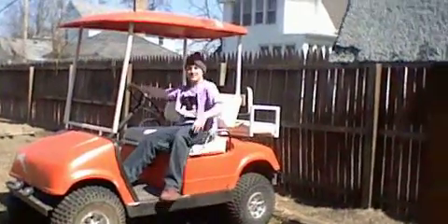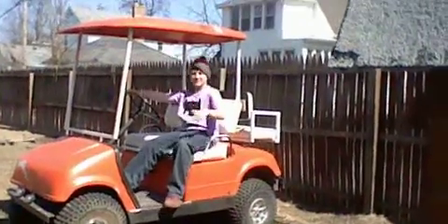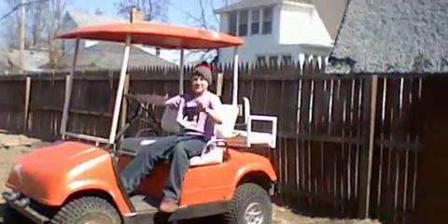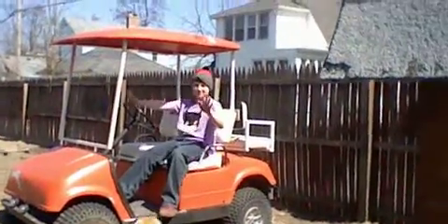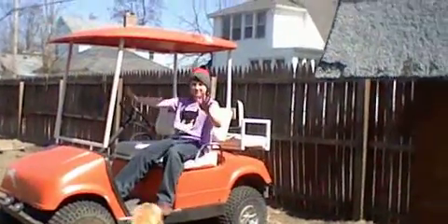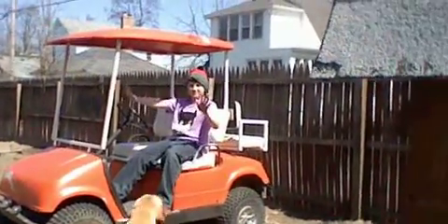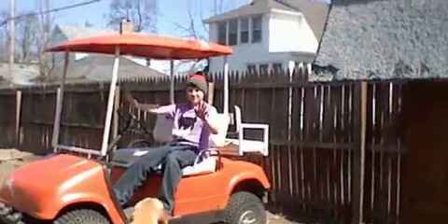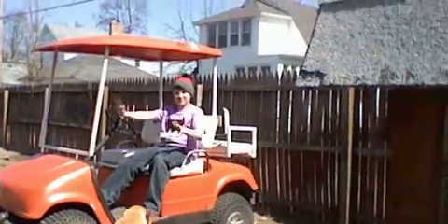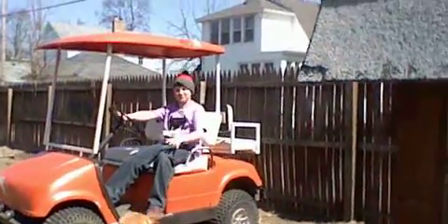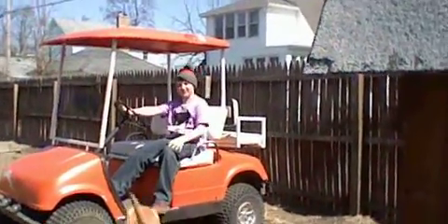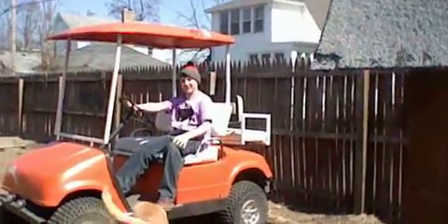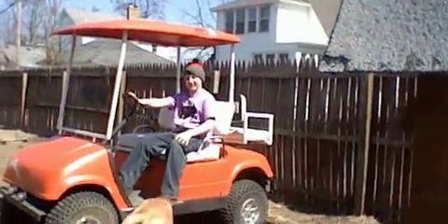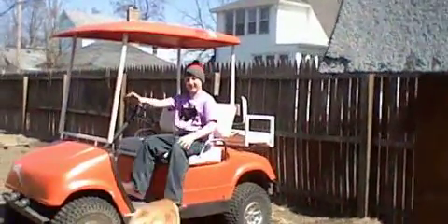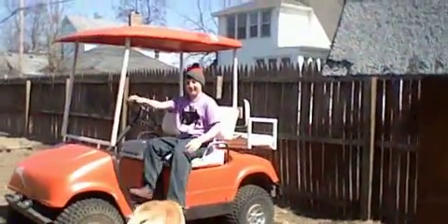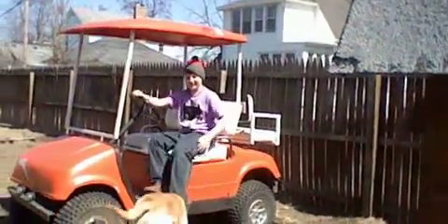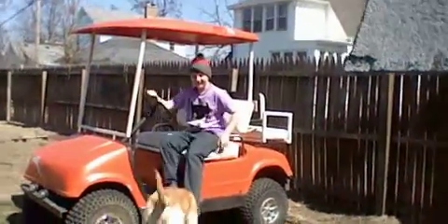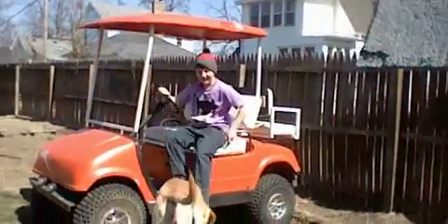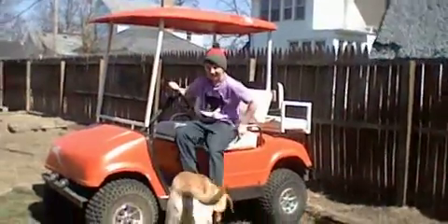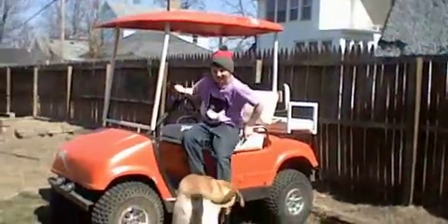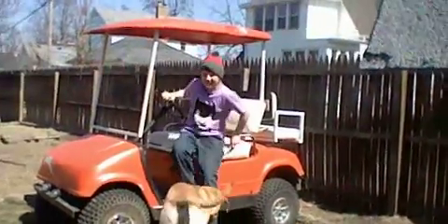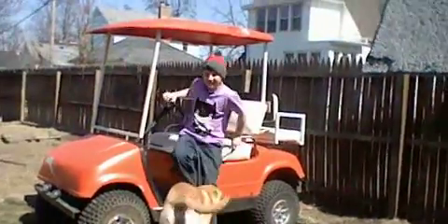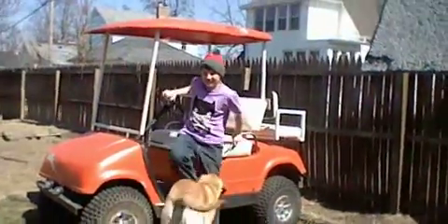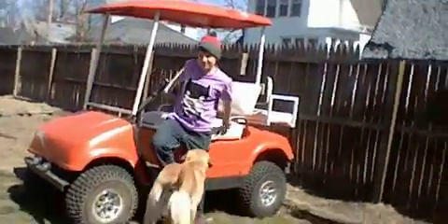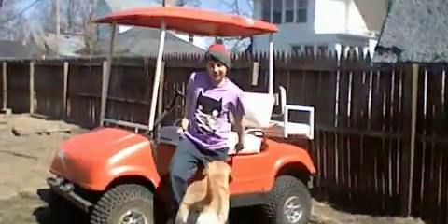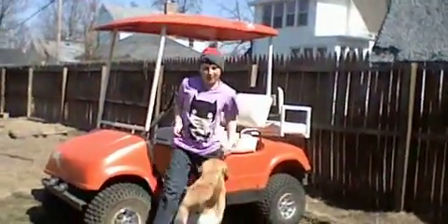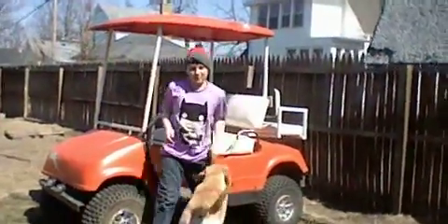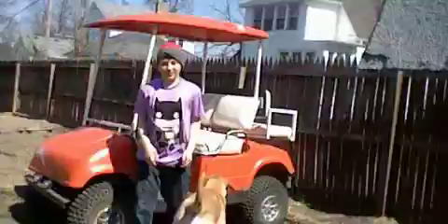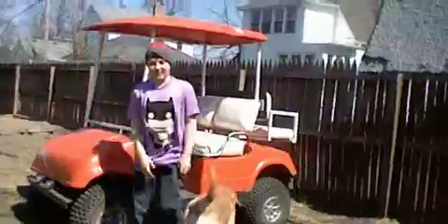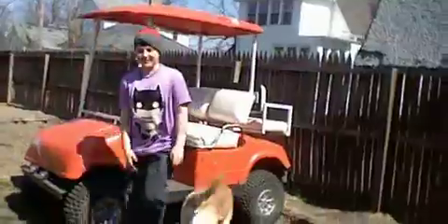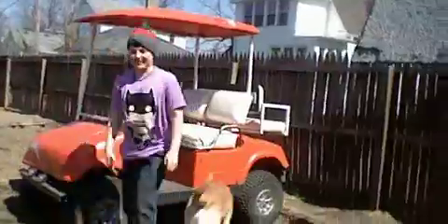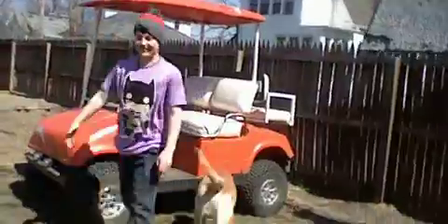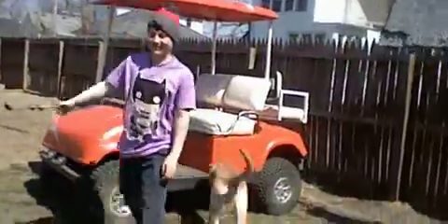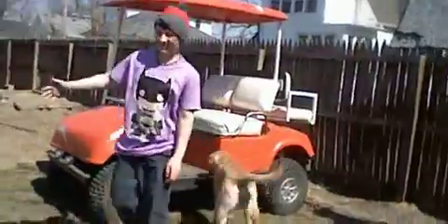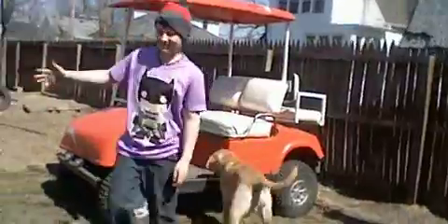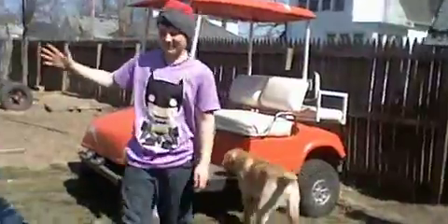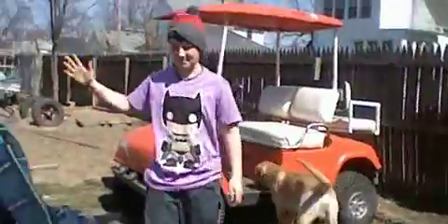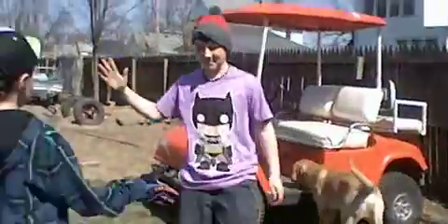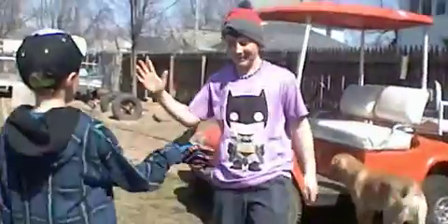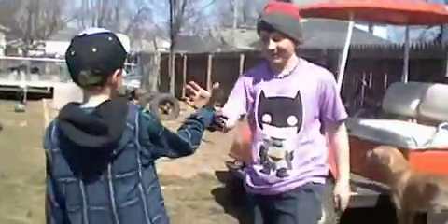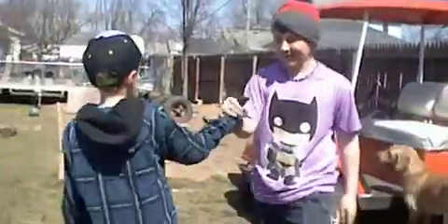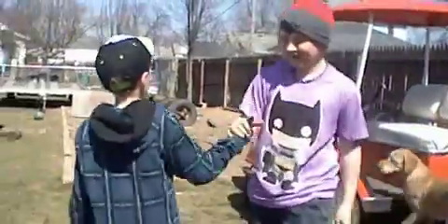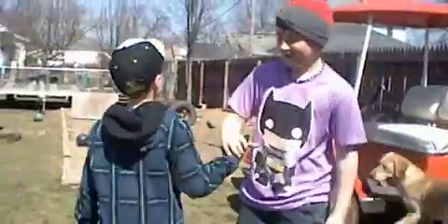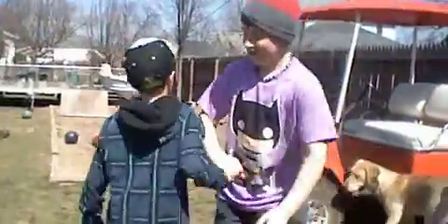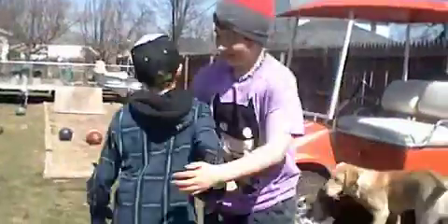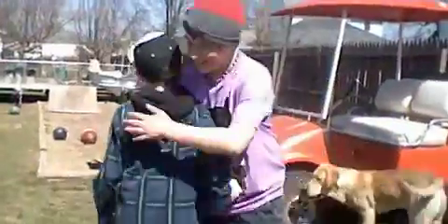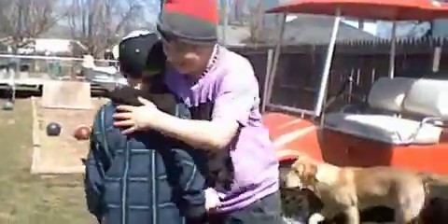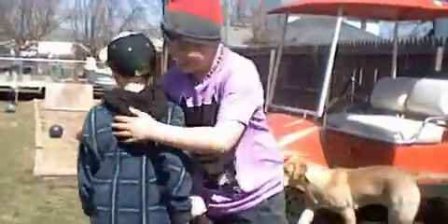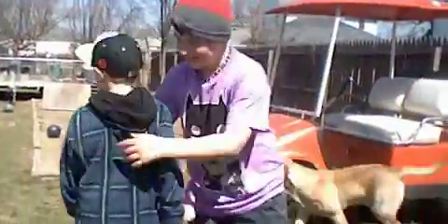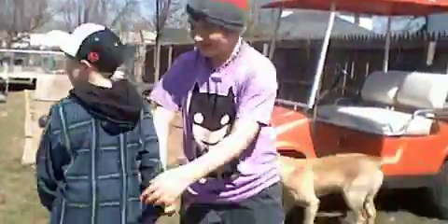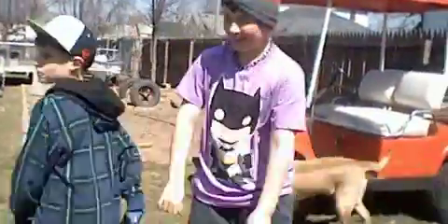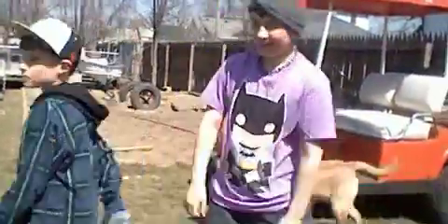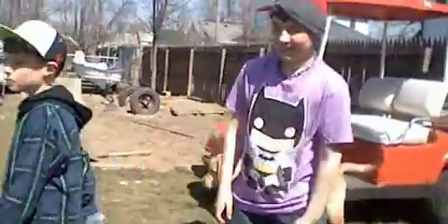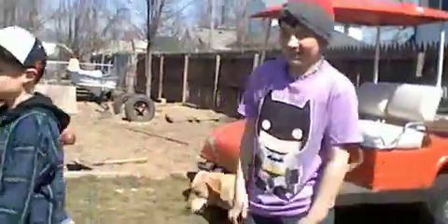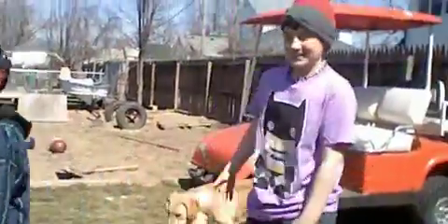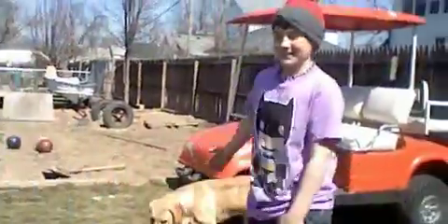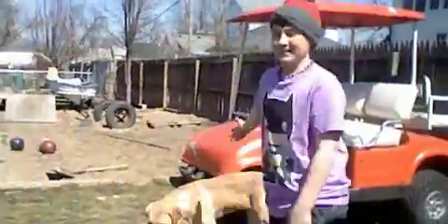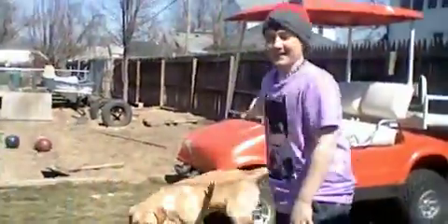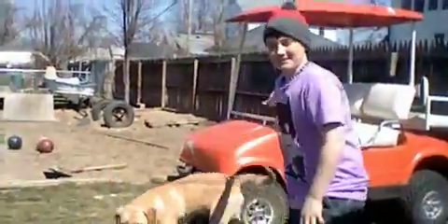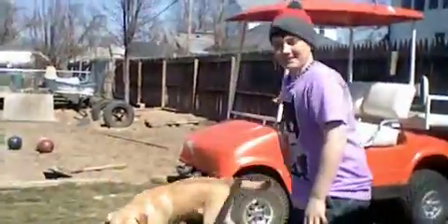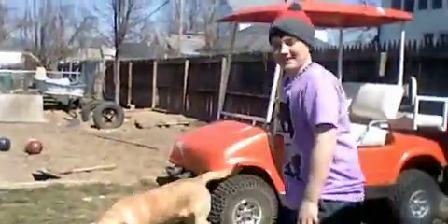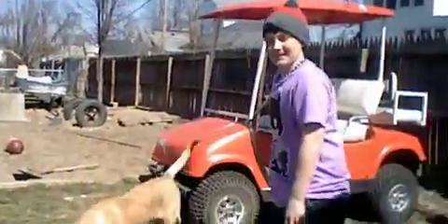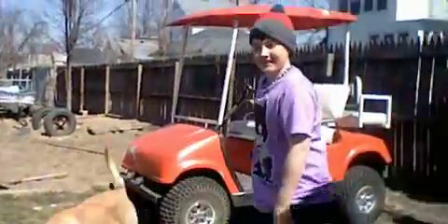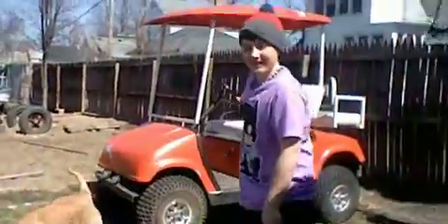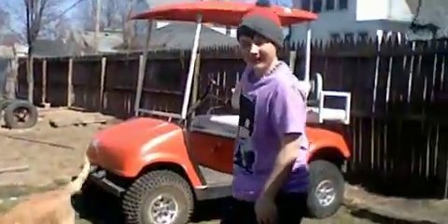What's up? This is my car. This is my home dog, Rick. So, you guys want to see the car?